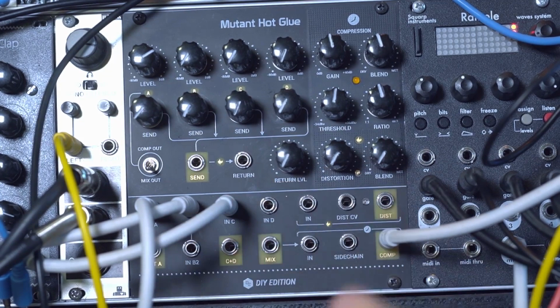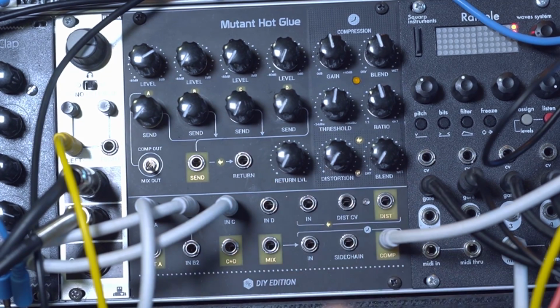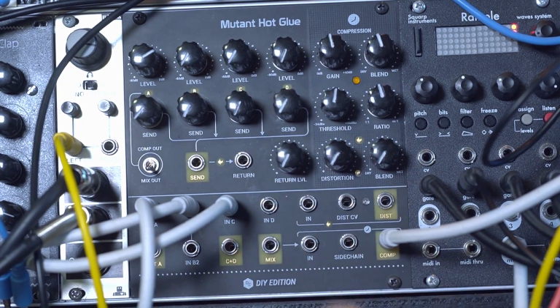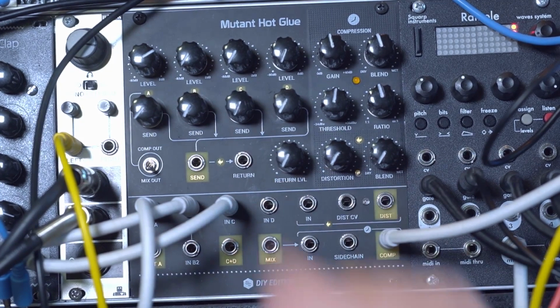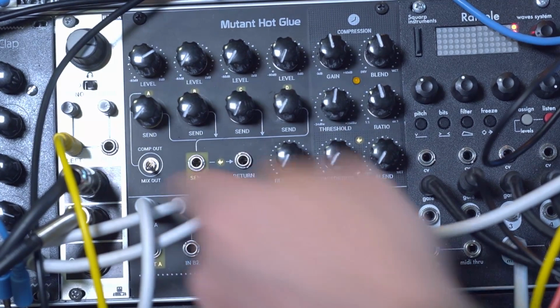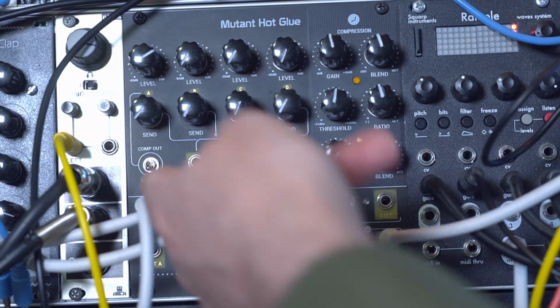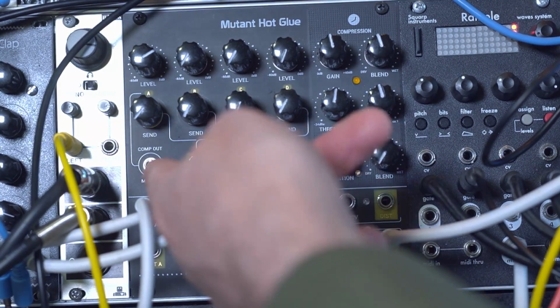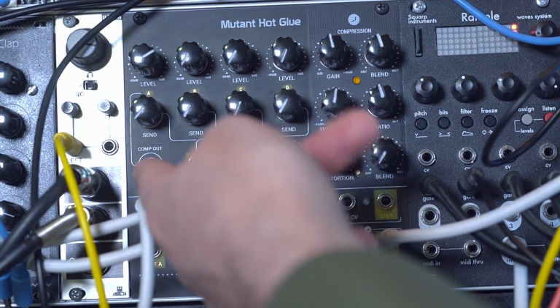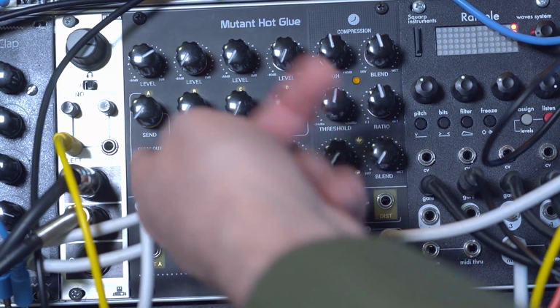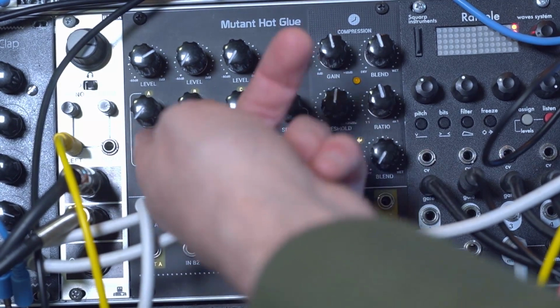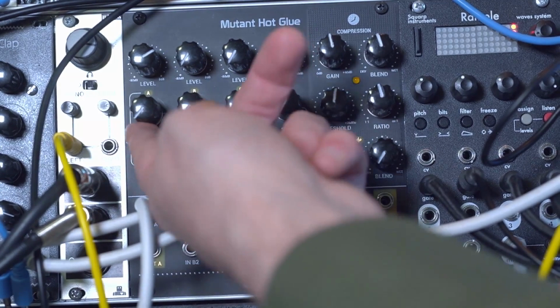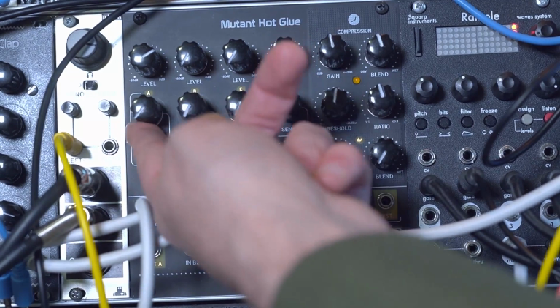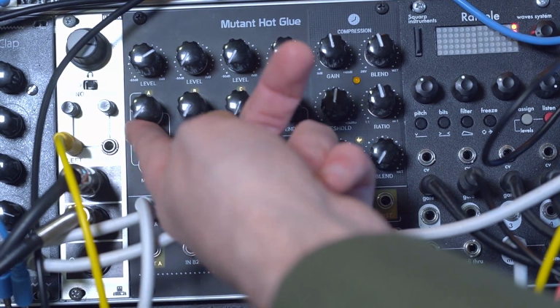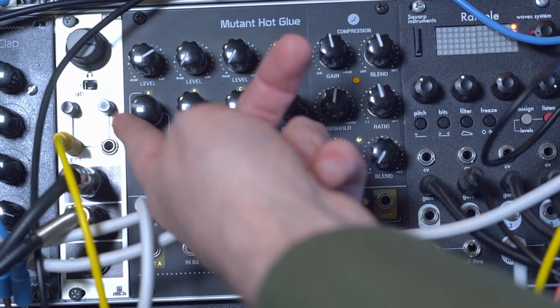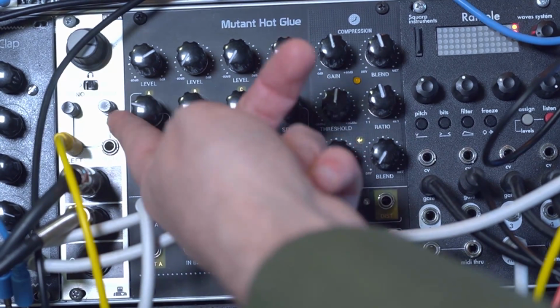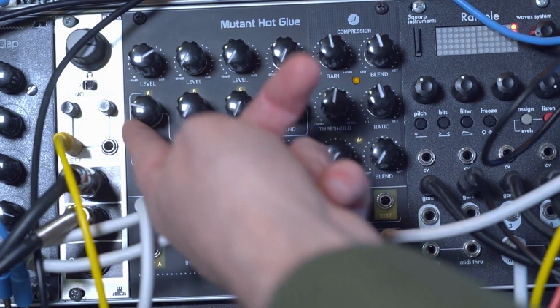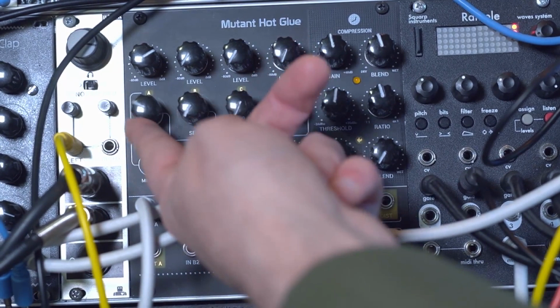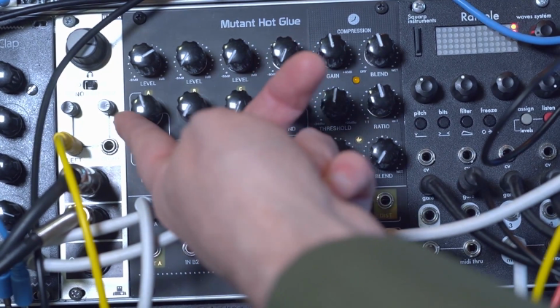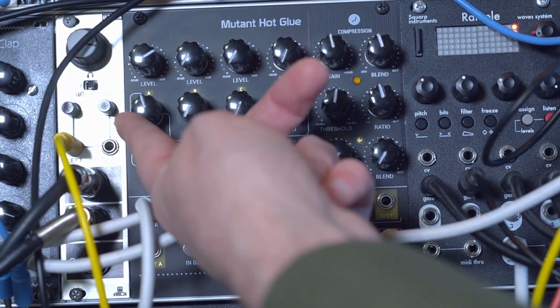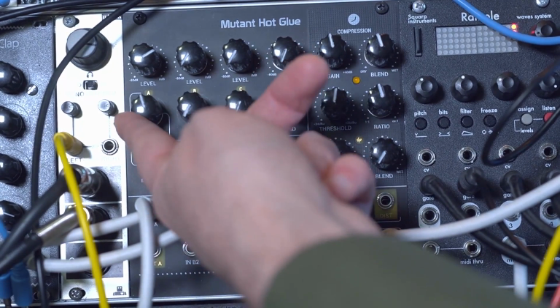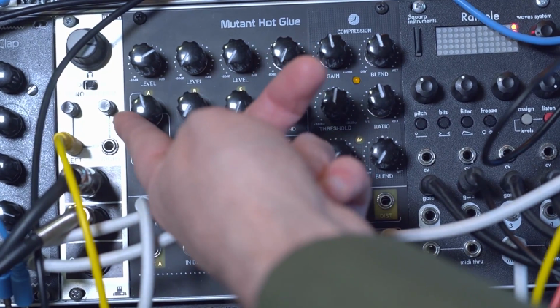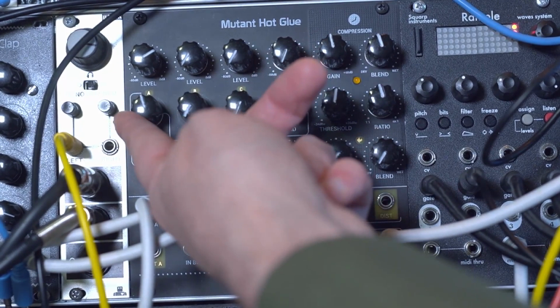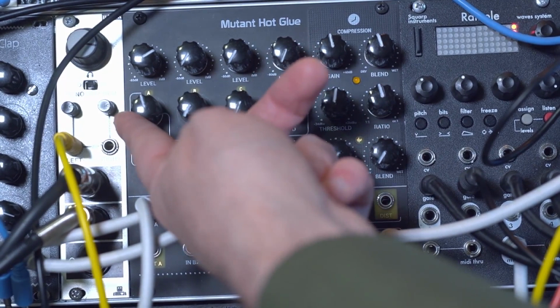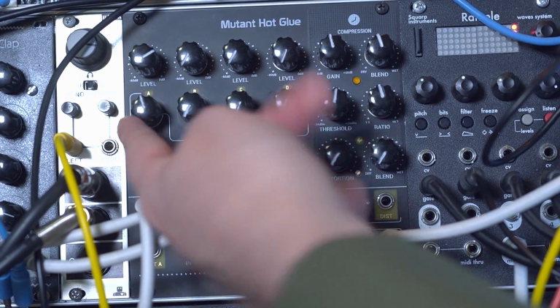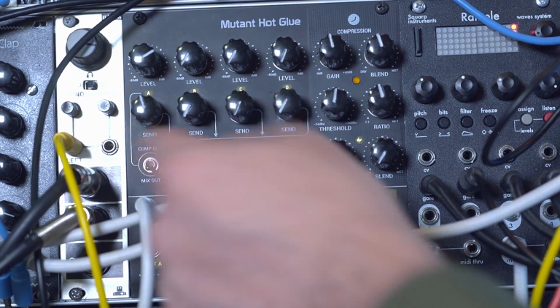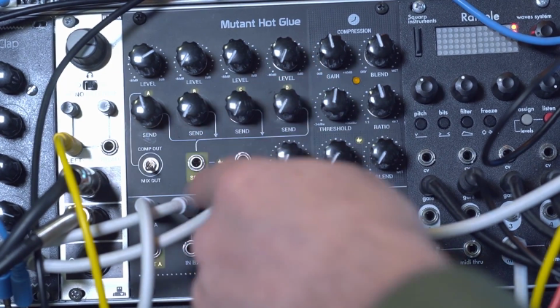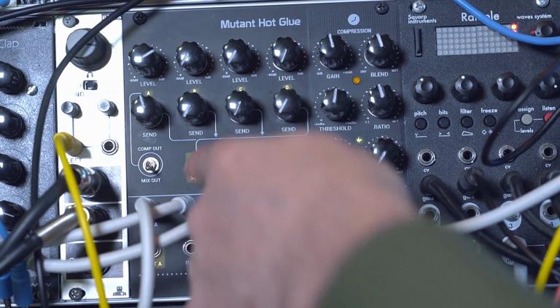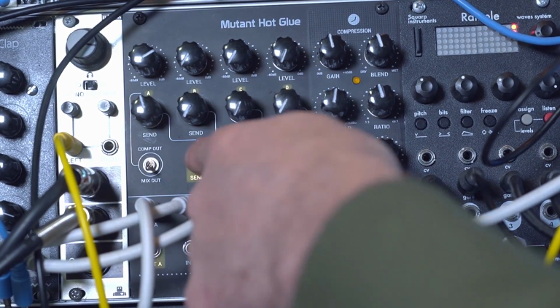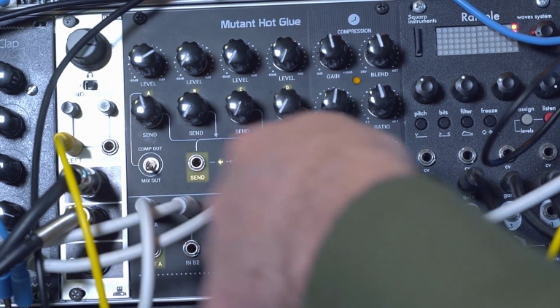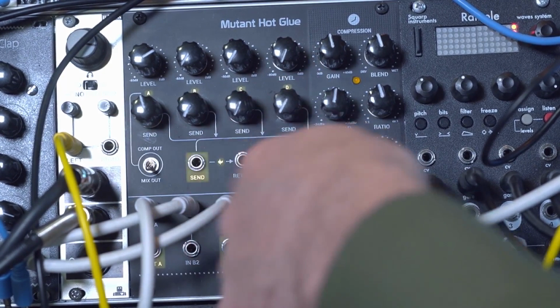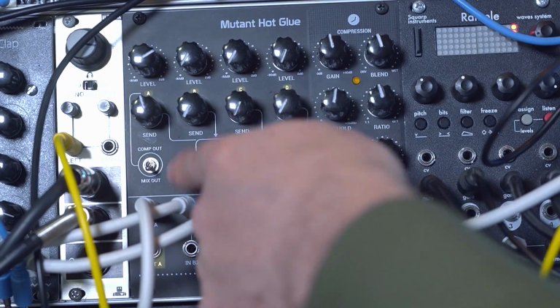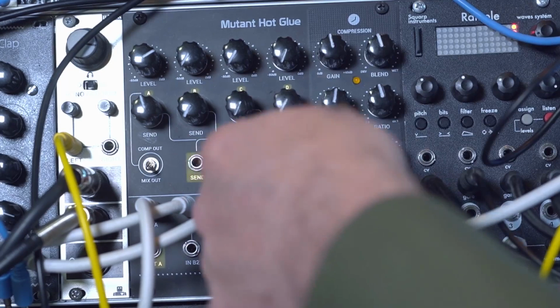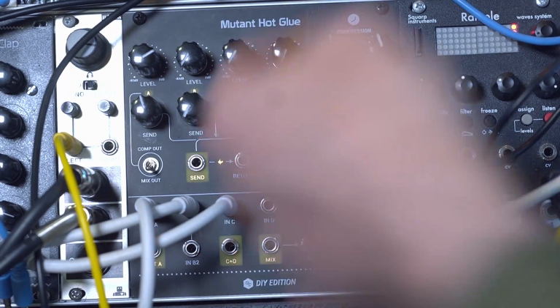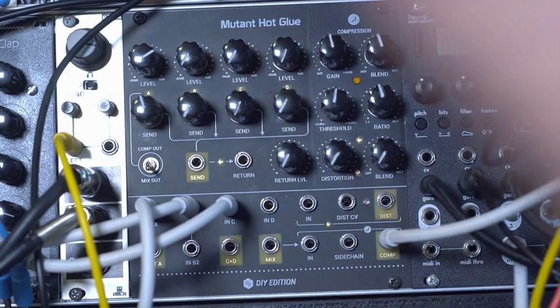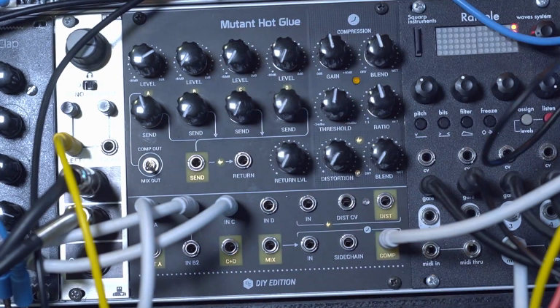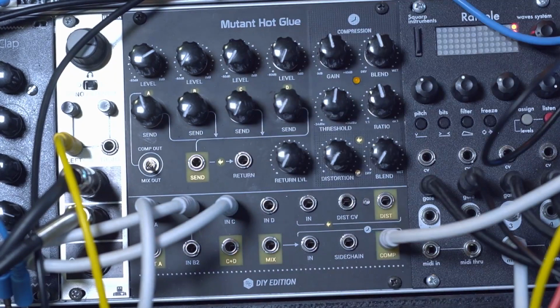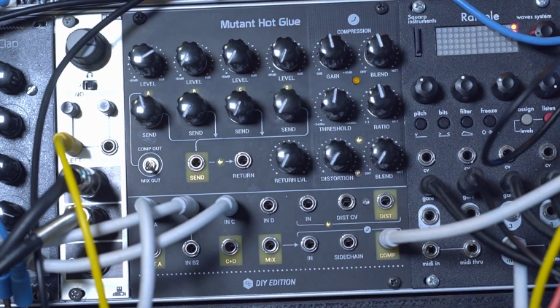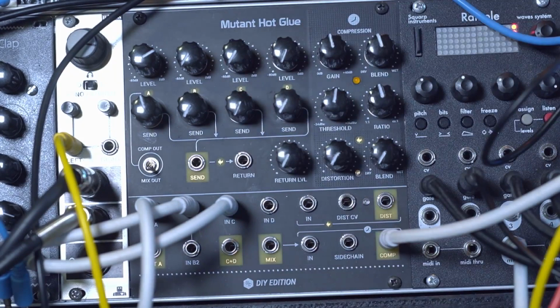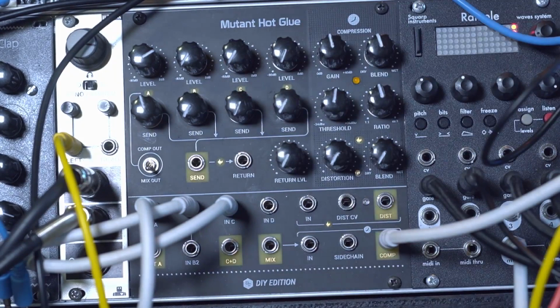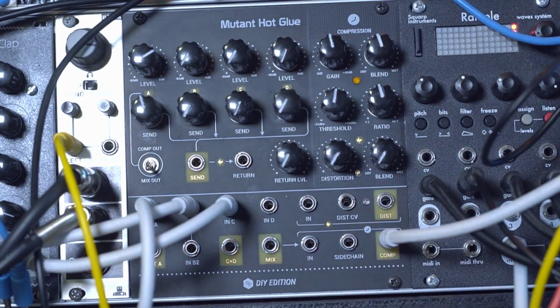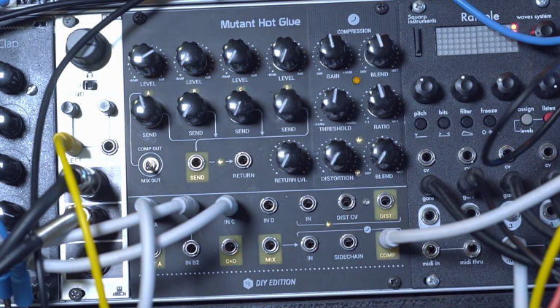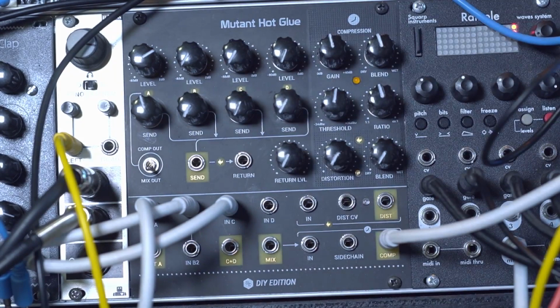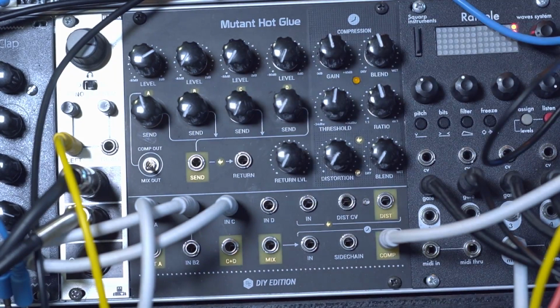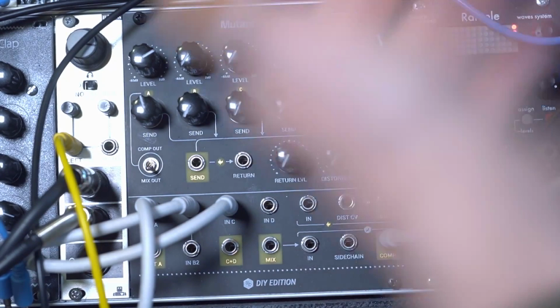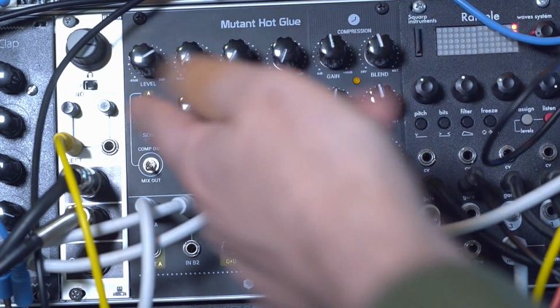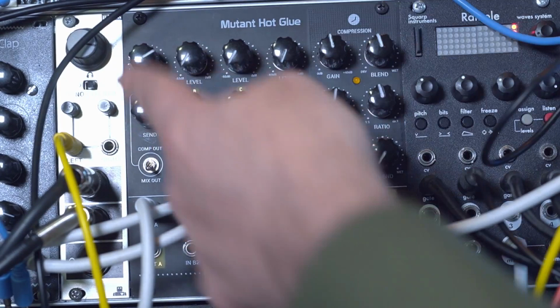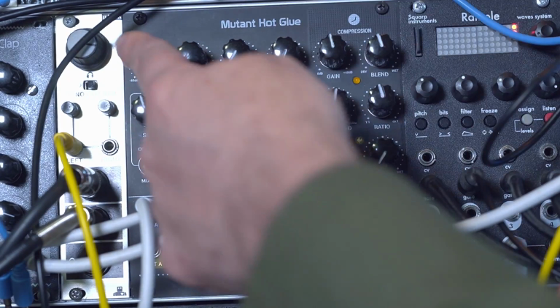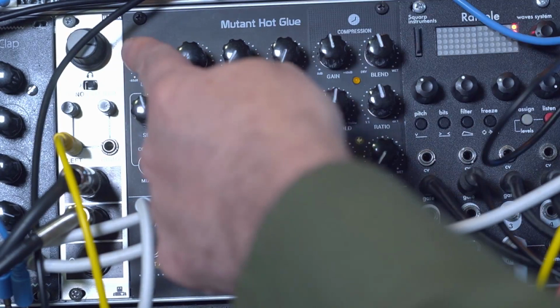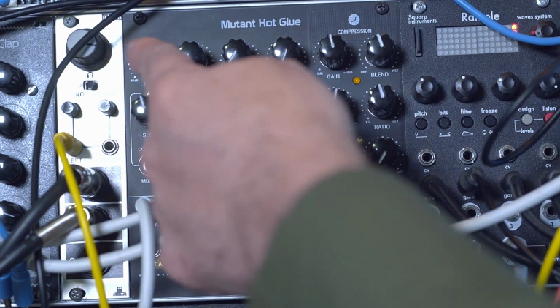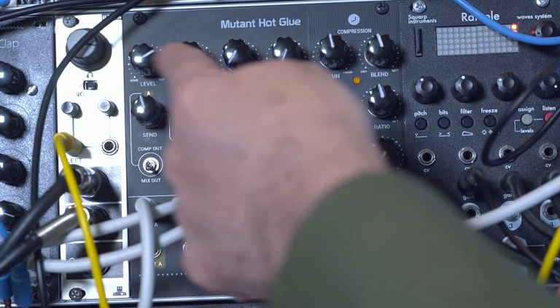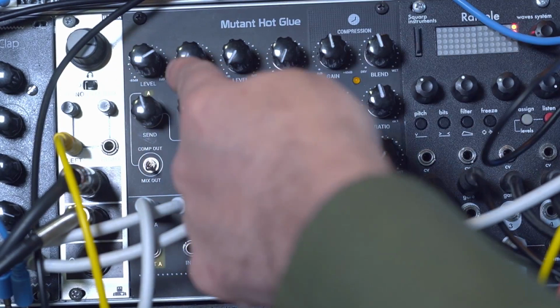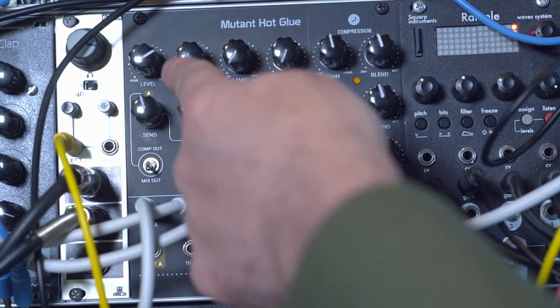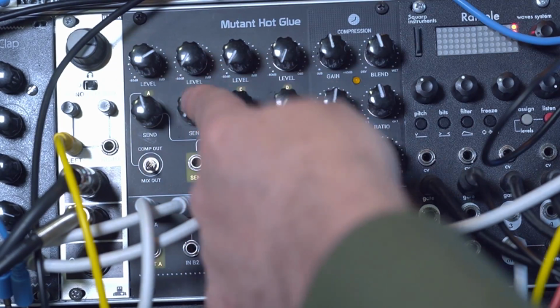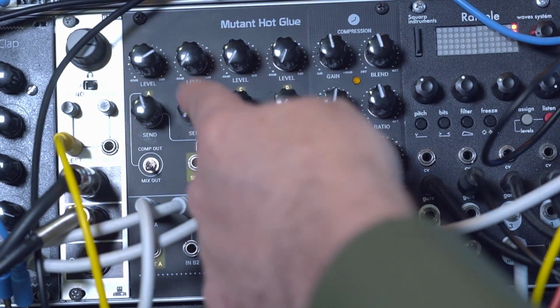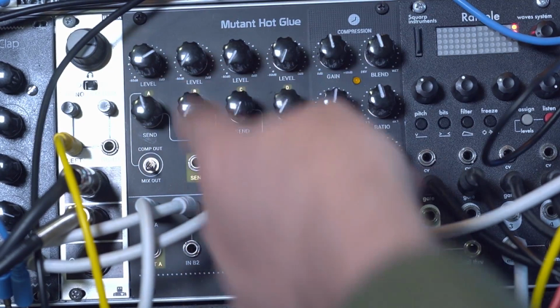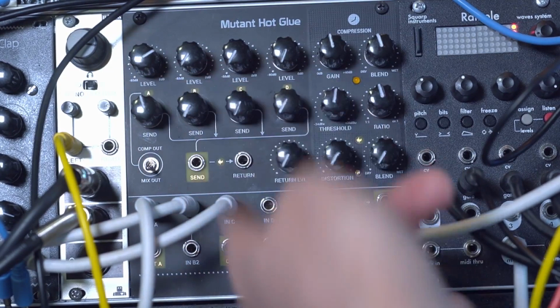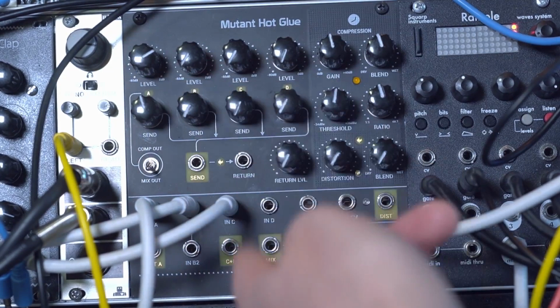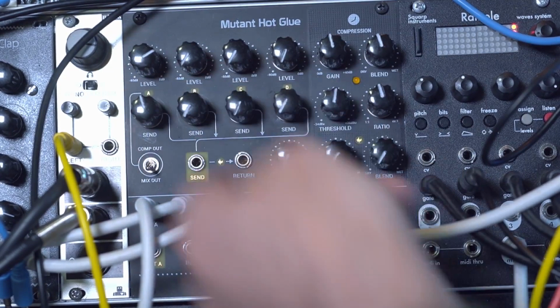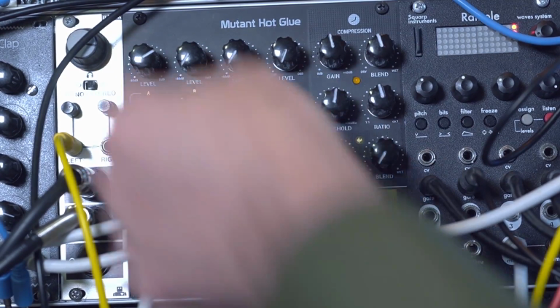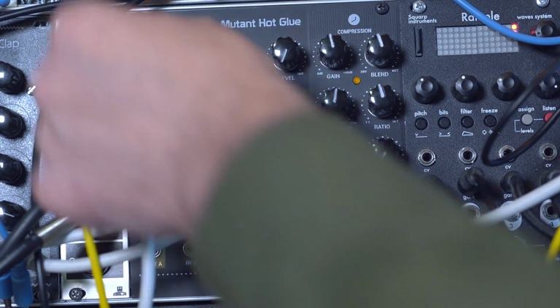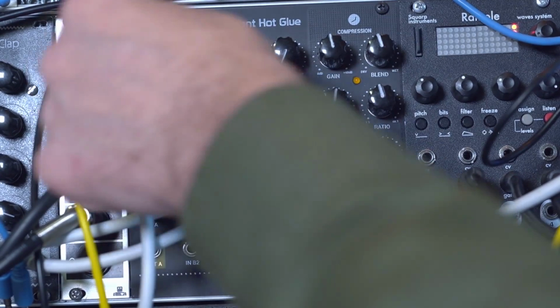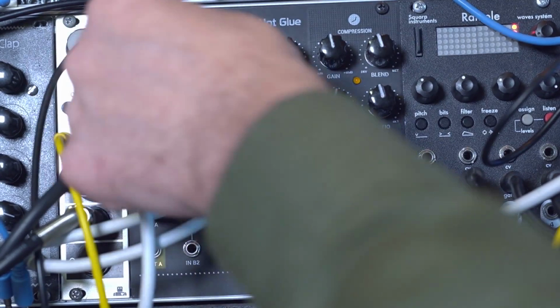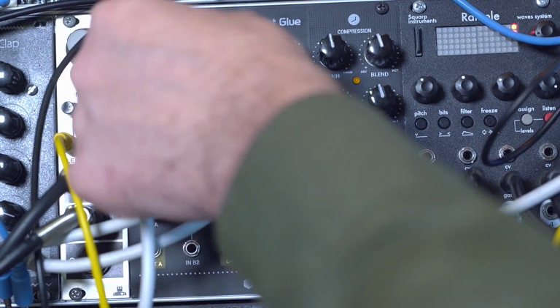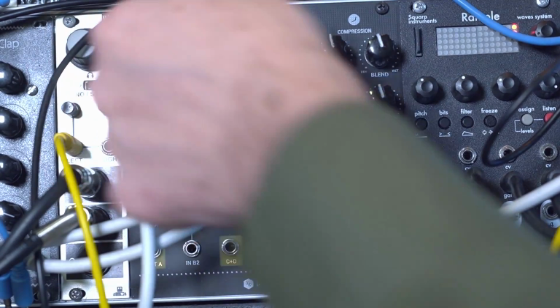The way the distortion works is it's normaled to the return input. So if you turn up the send on a channel and nothing's plugged into the send-return loop, you'll just start sending that instrument to the distortion.